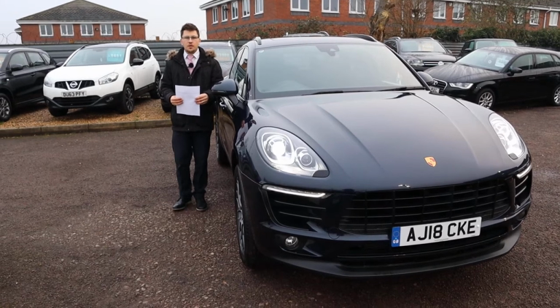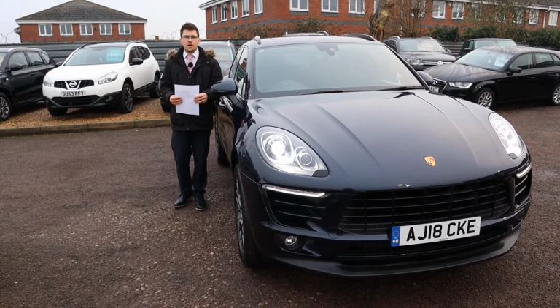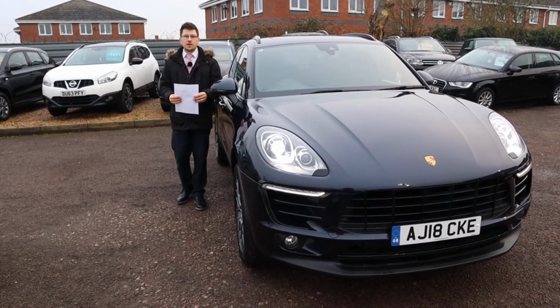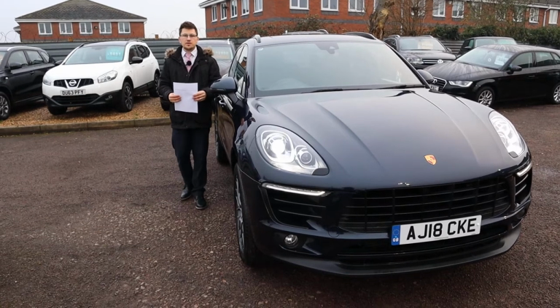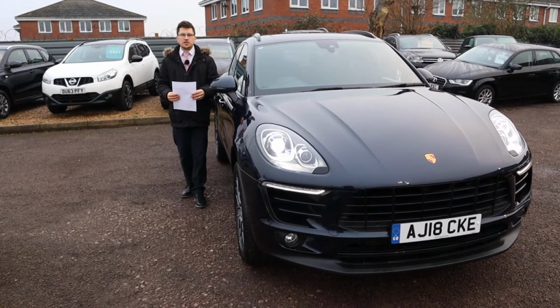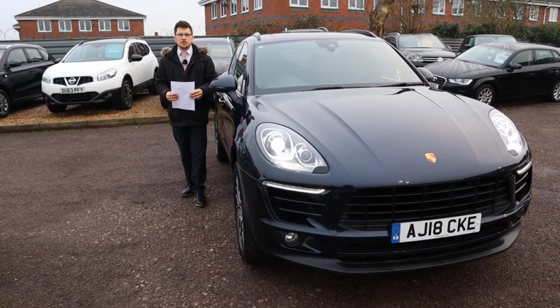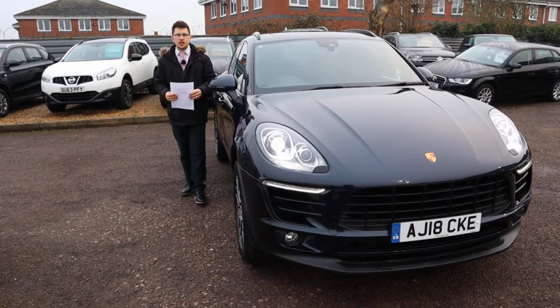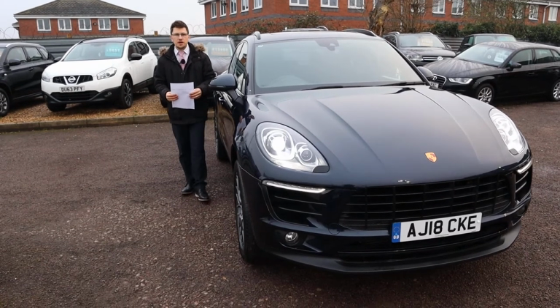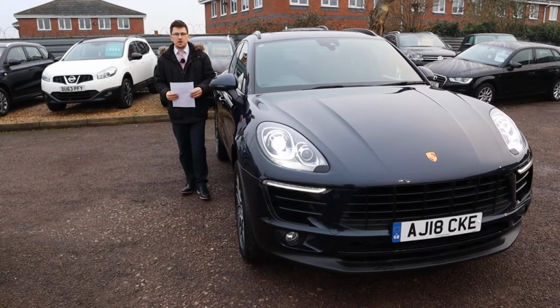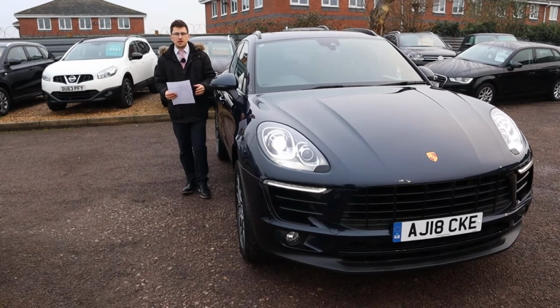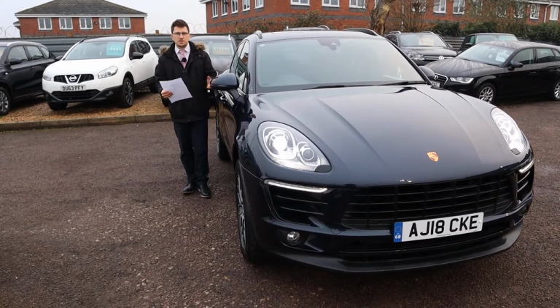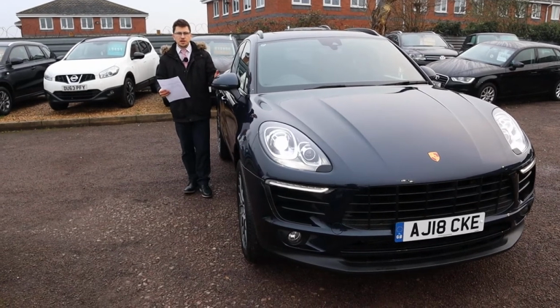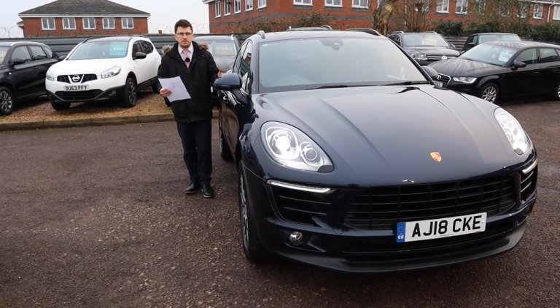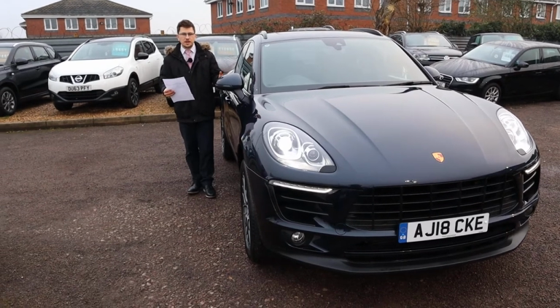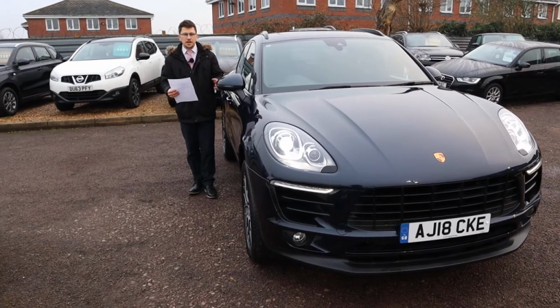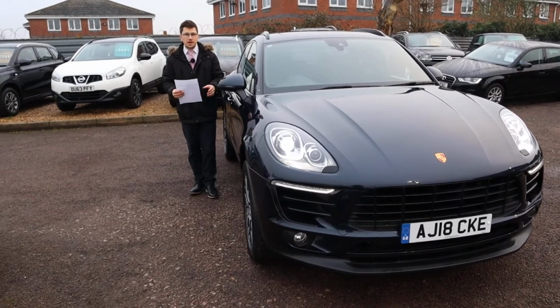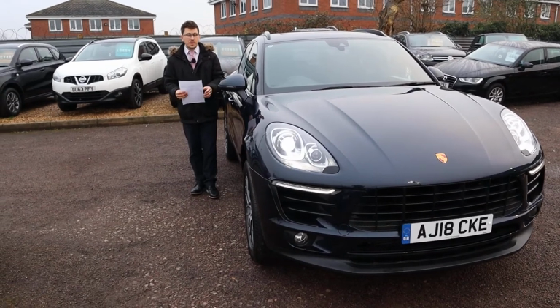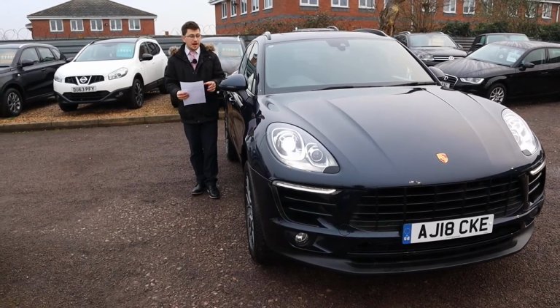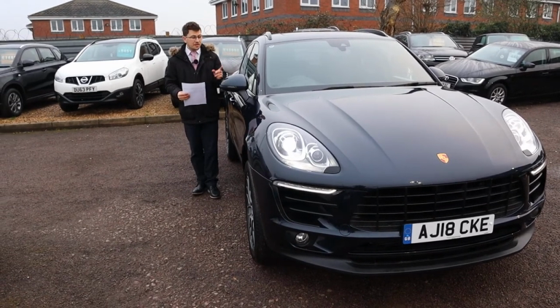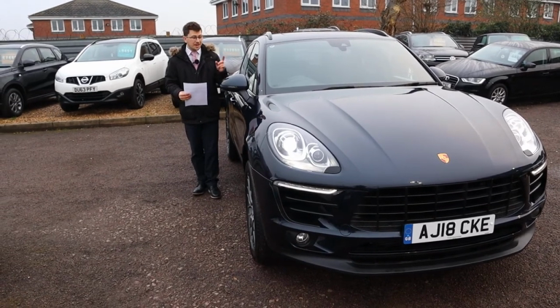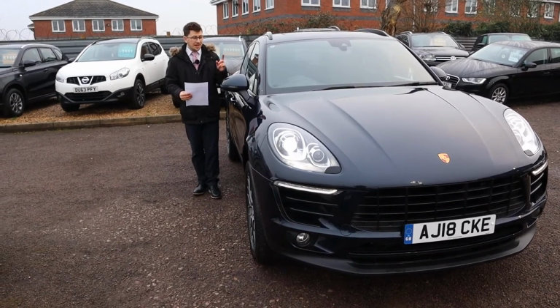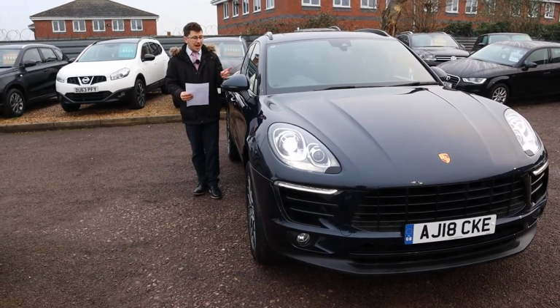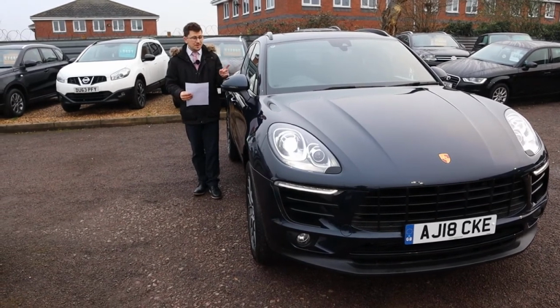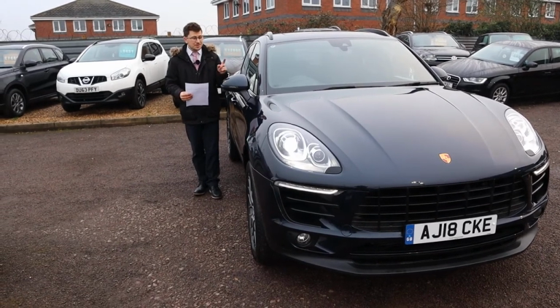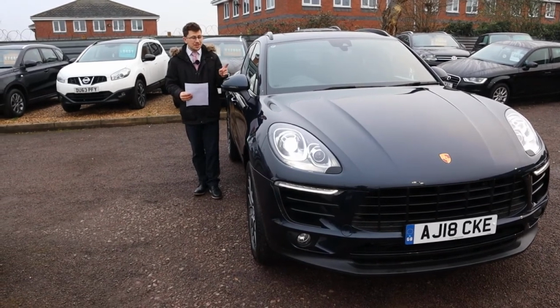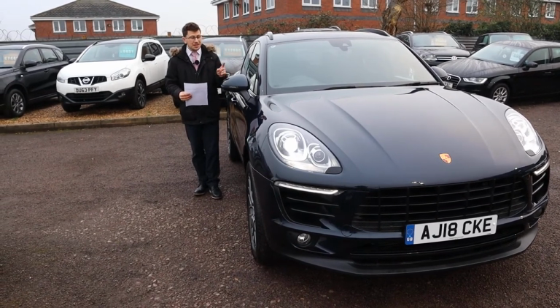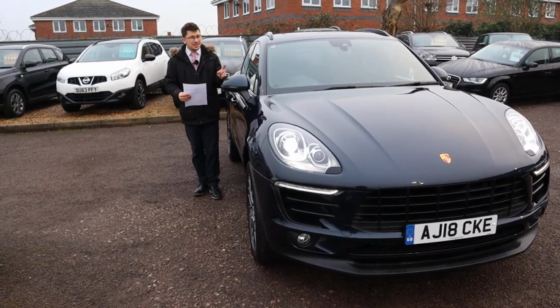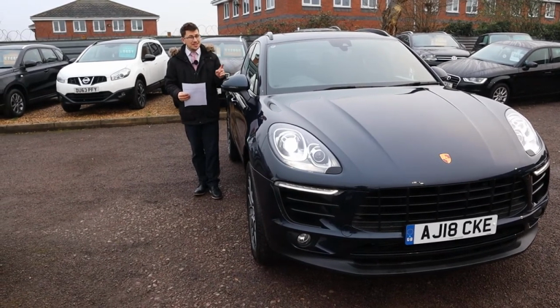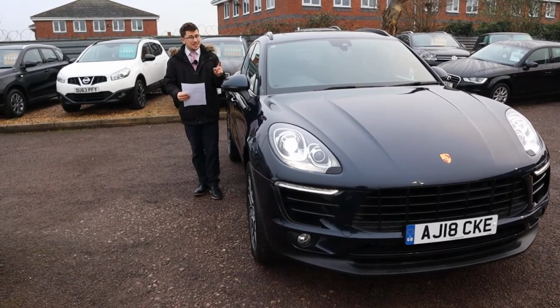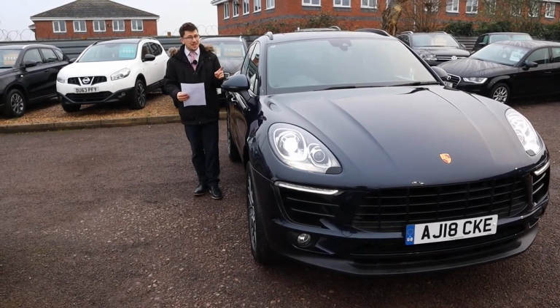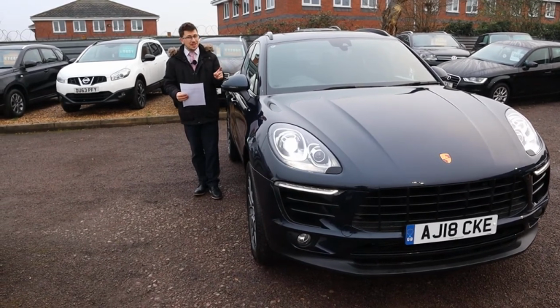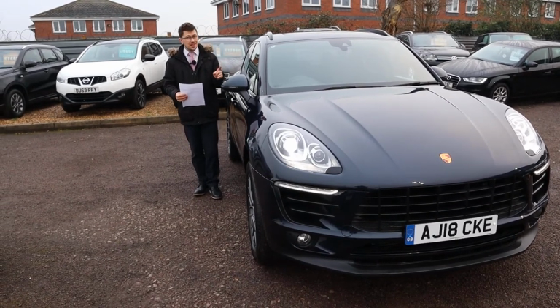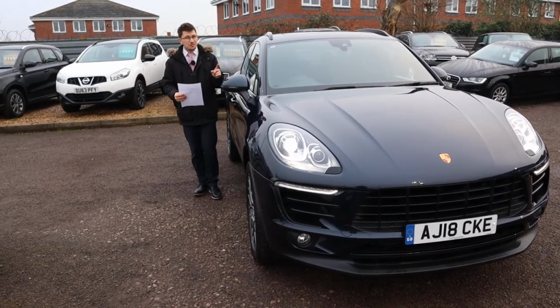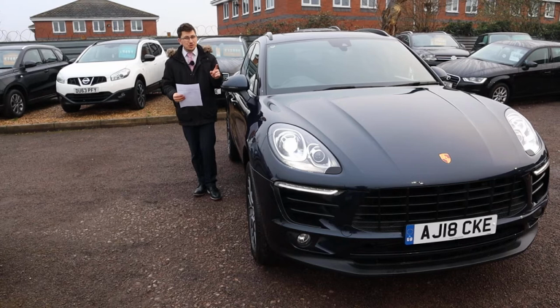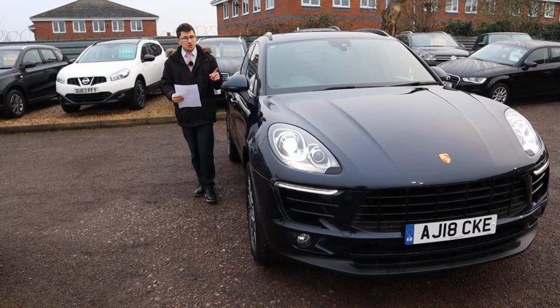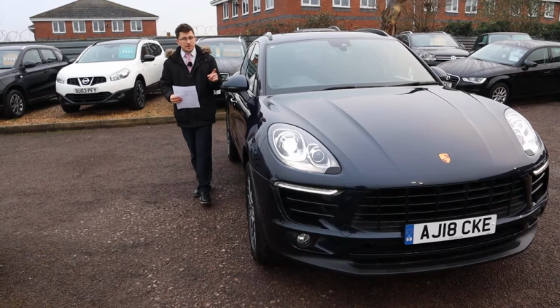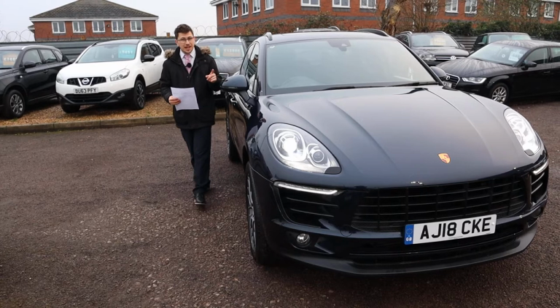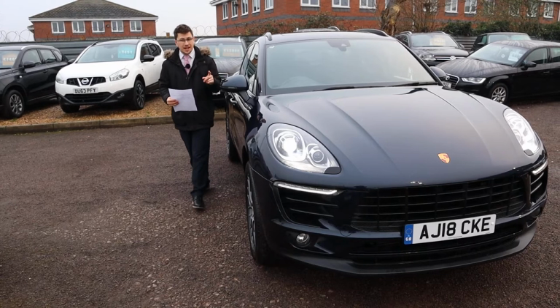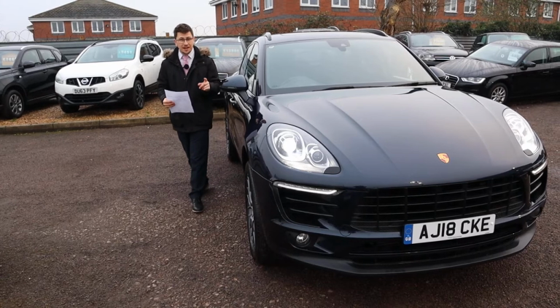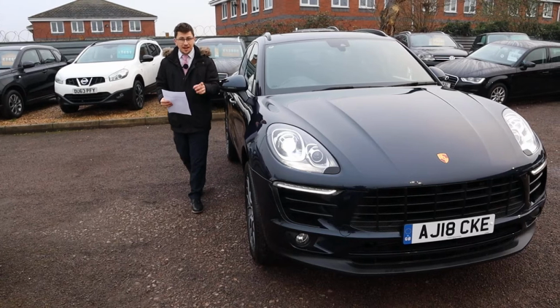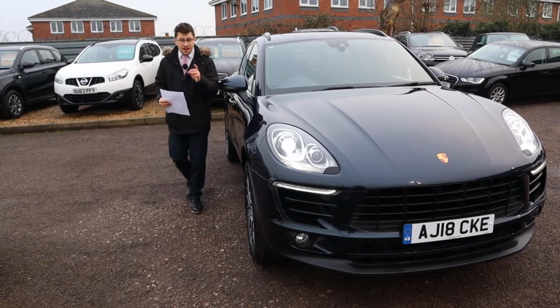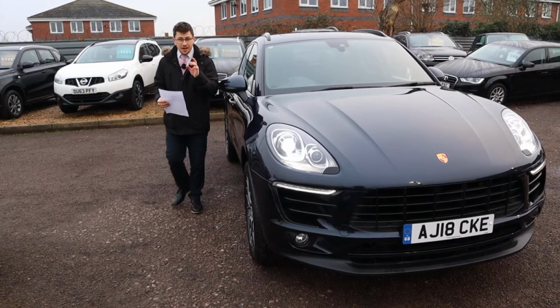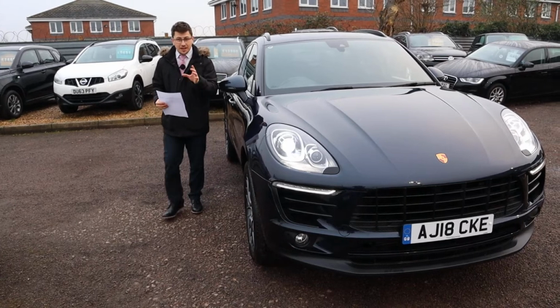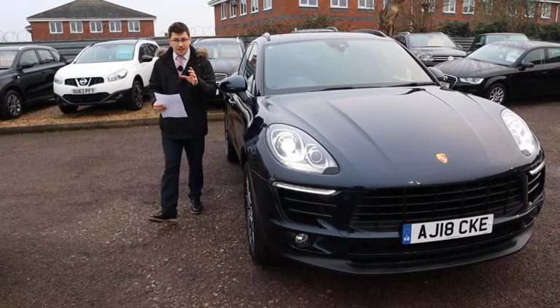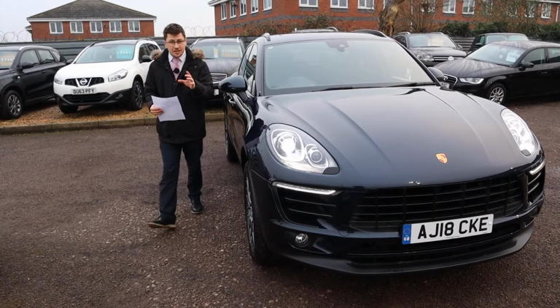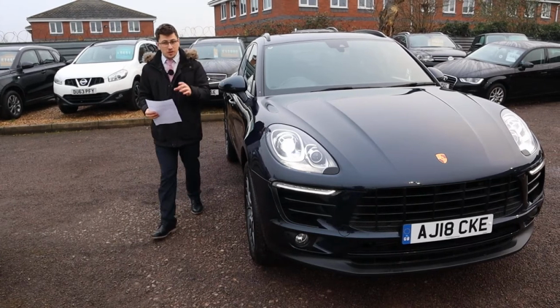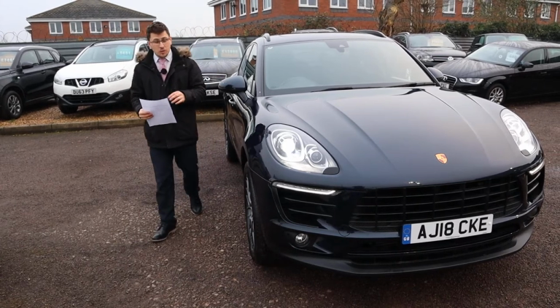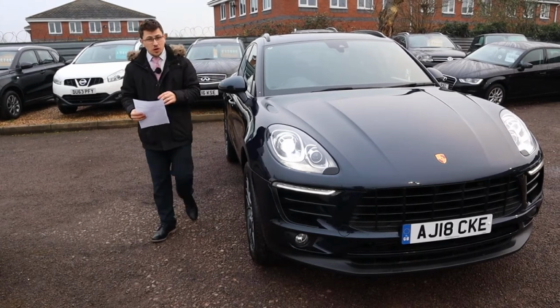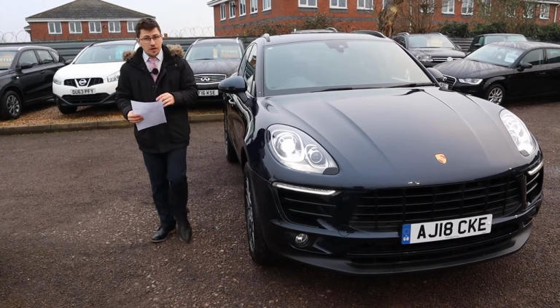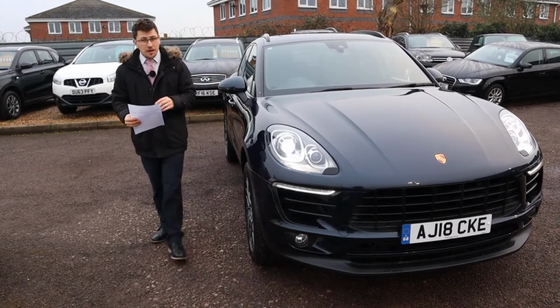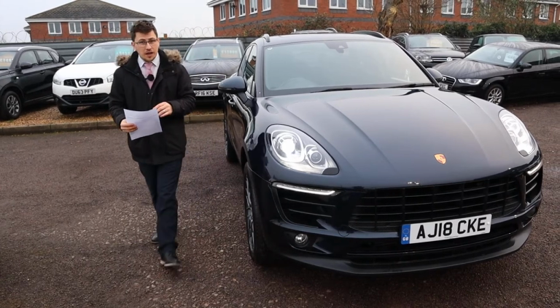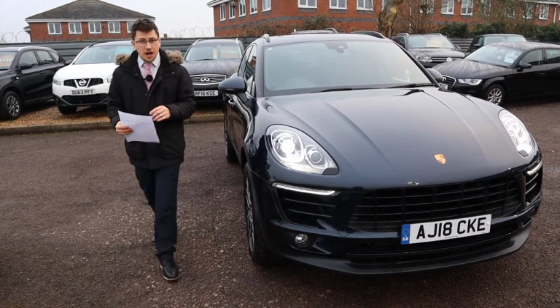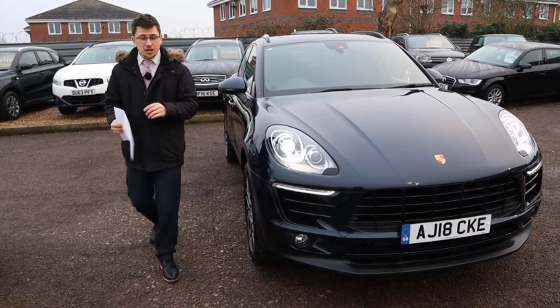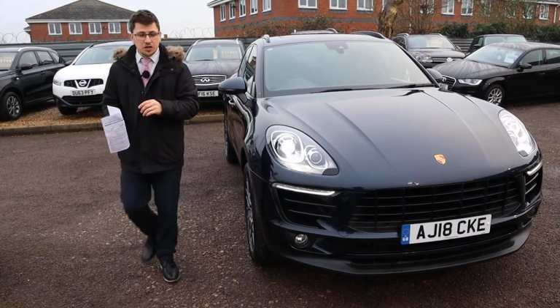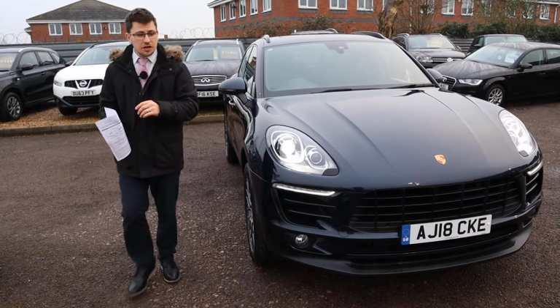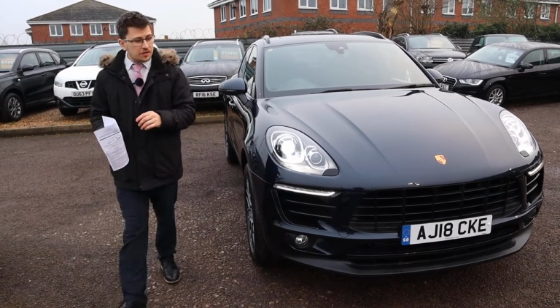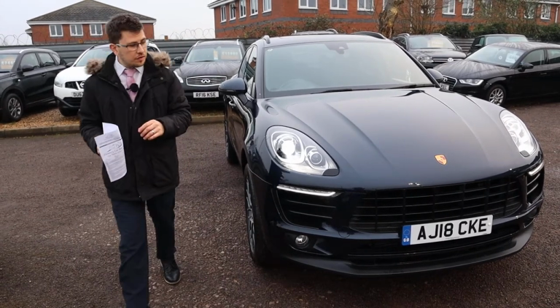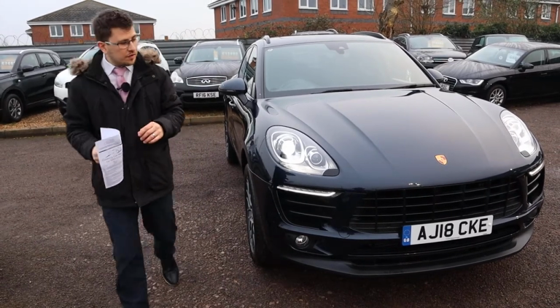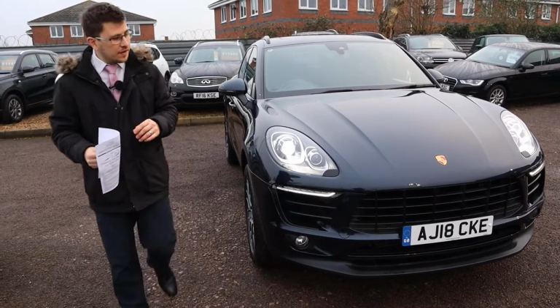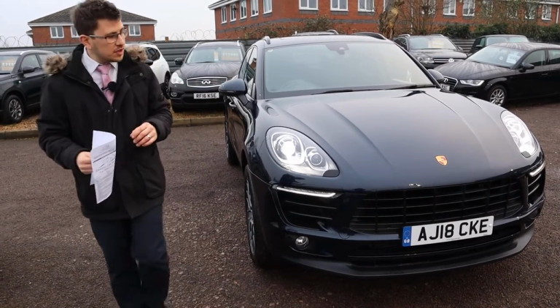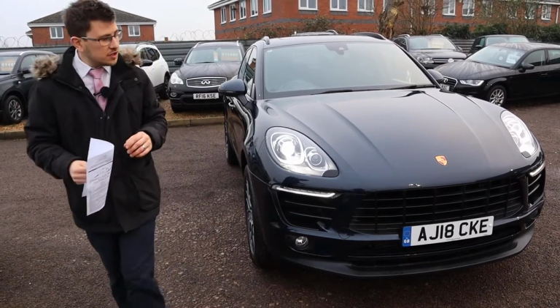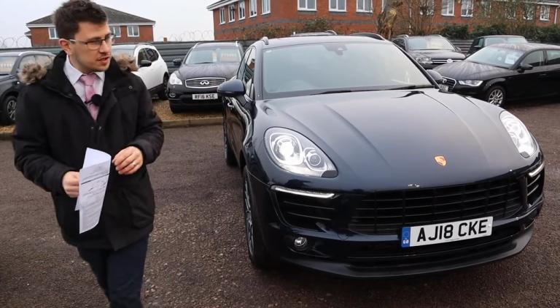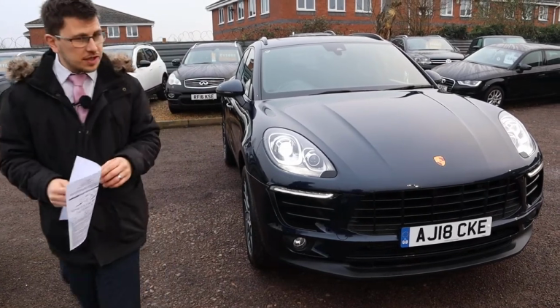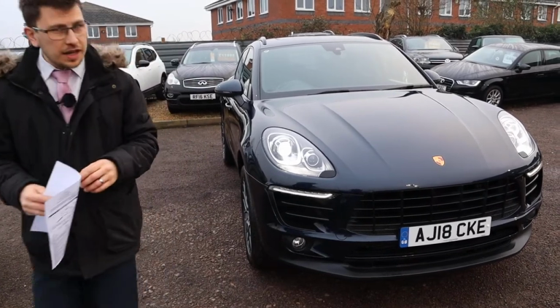Welcome to Country Car, my name's Tom. Here we have an absolutely stunning Porsche Macan. I'm going to give you a walk around the car and show you a few of the features today.